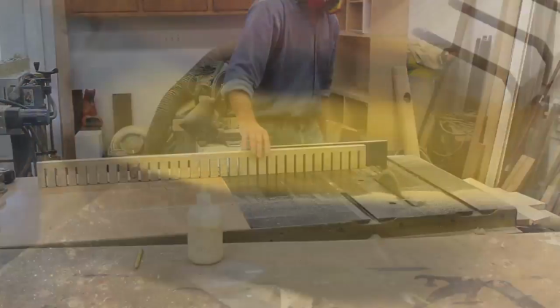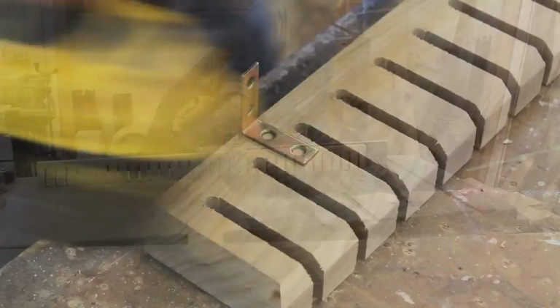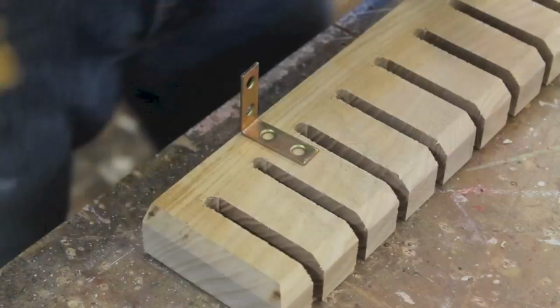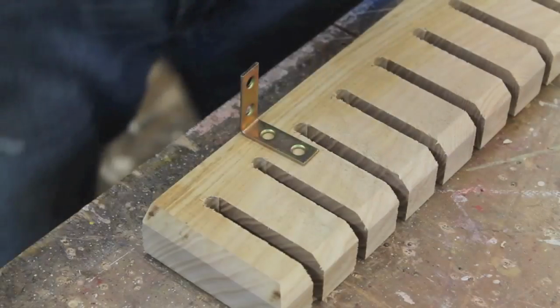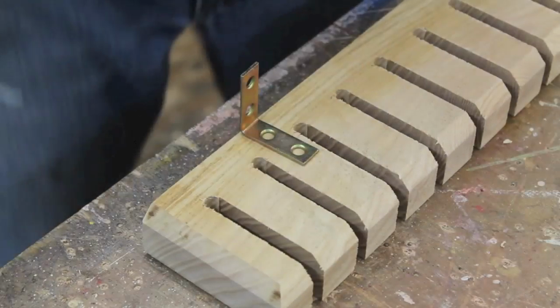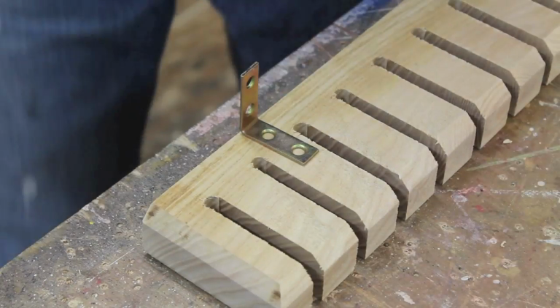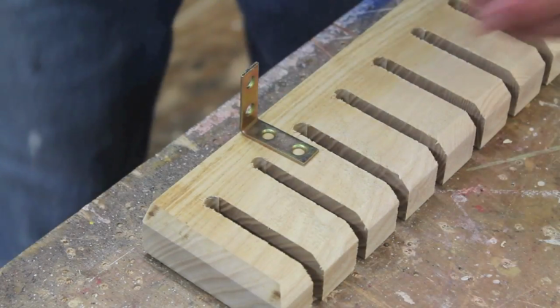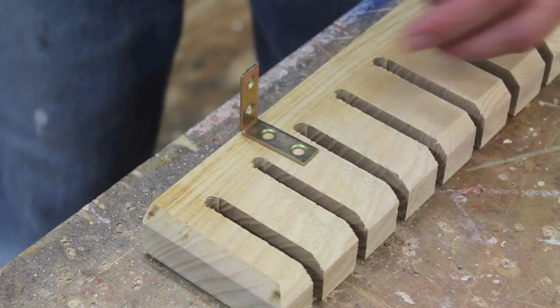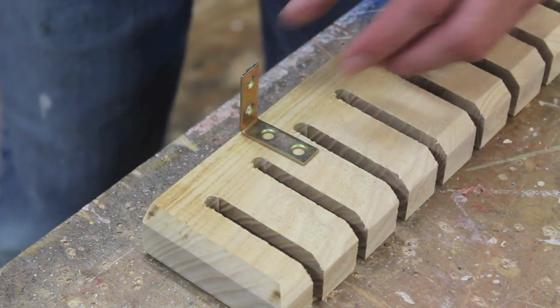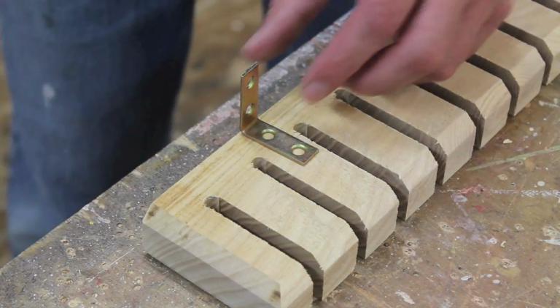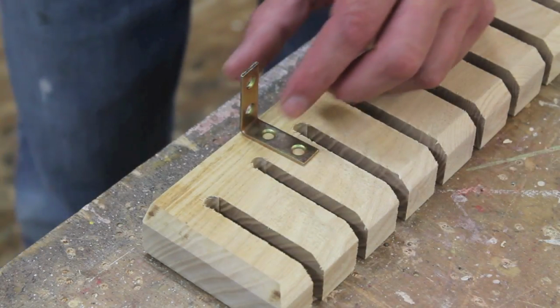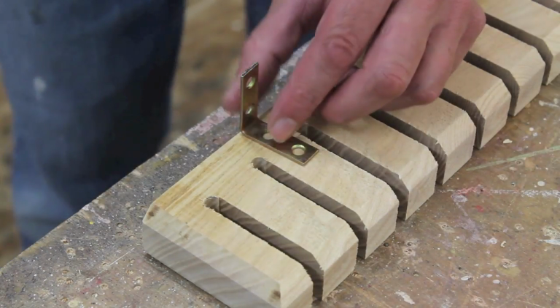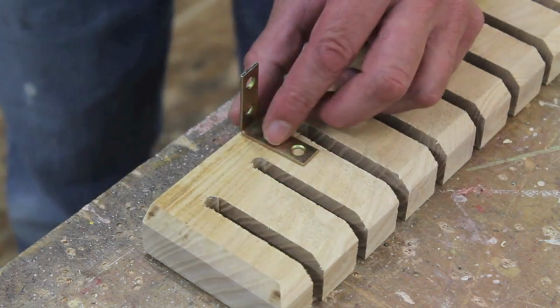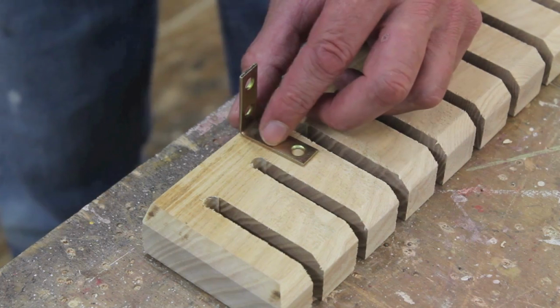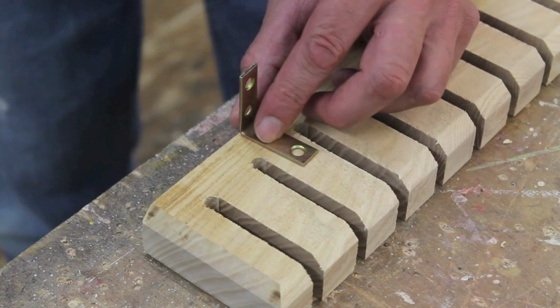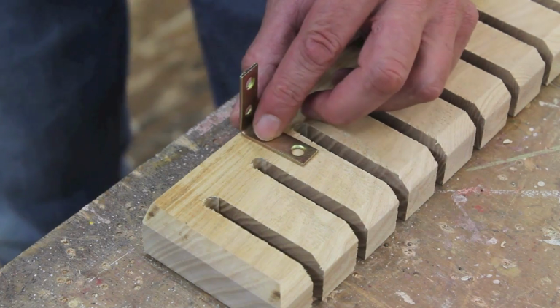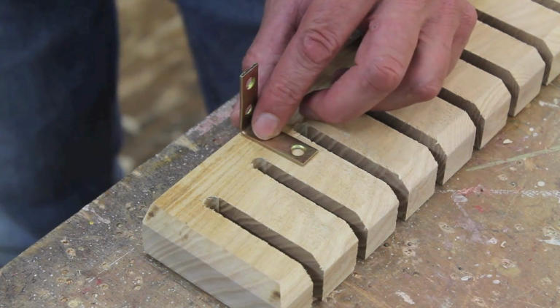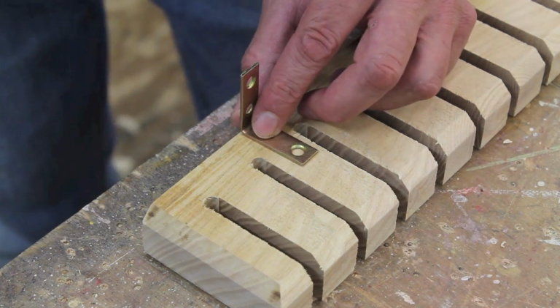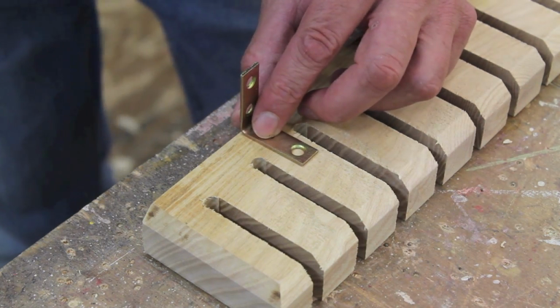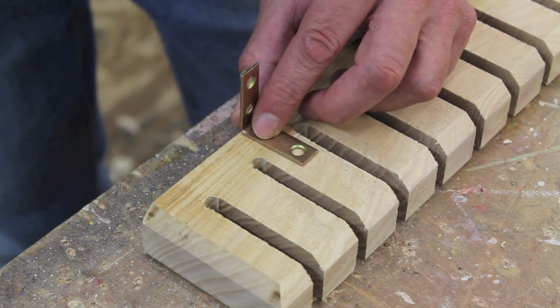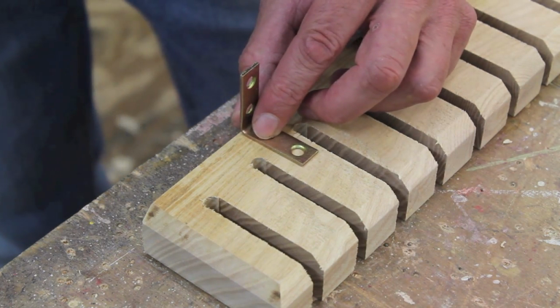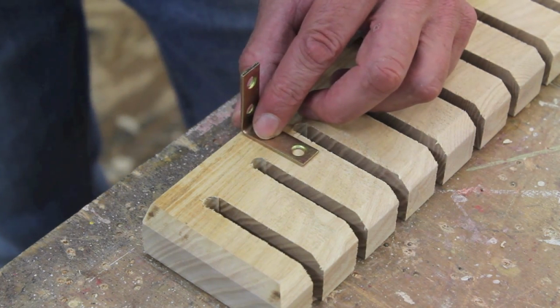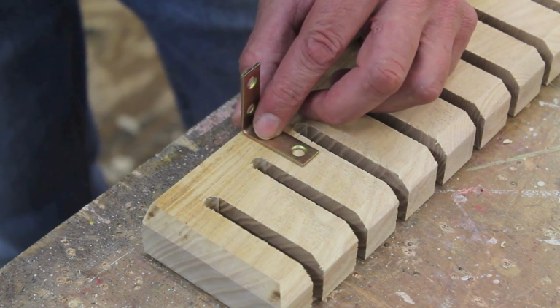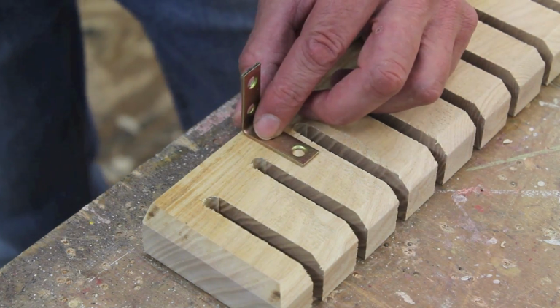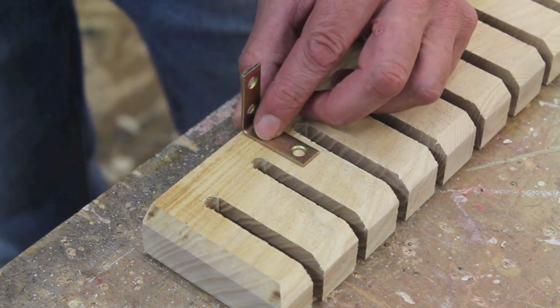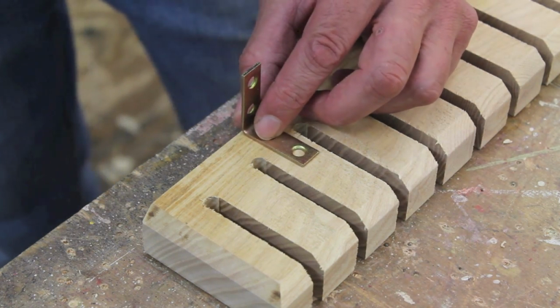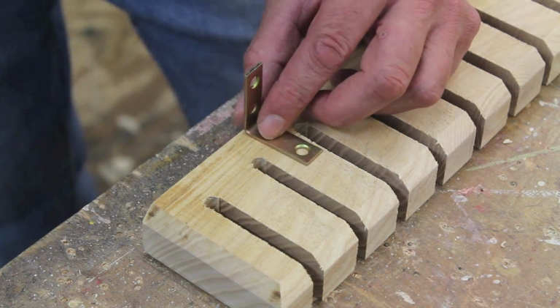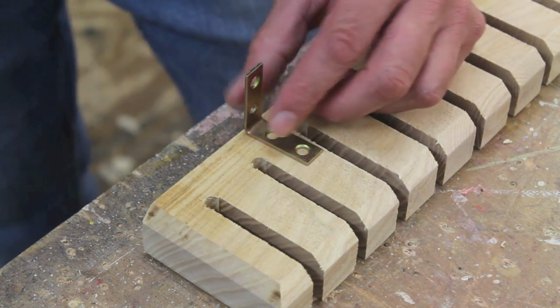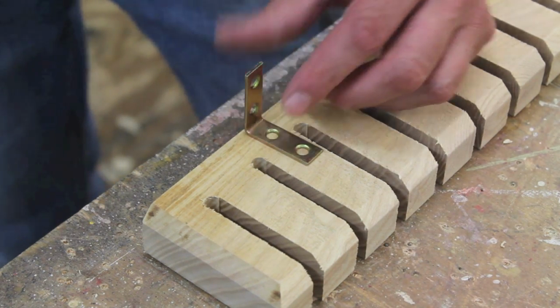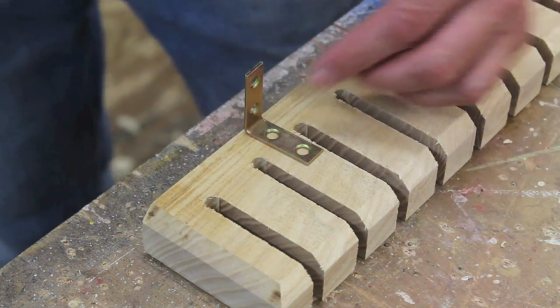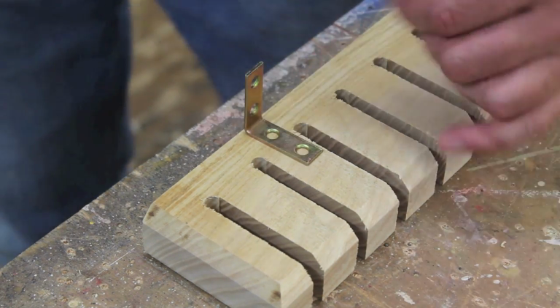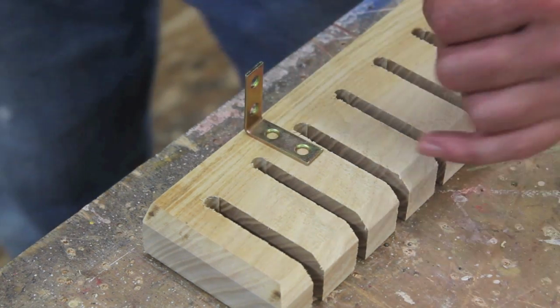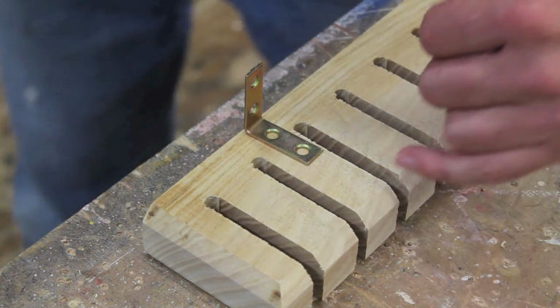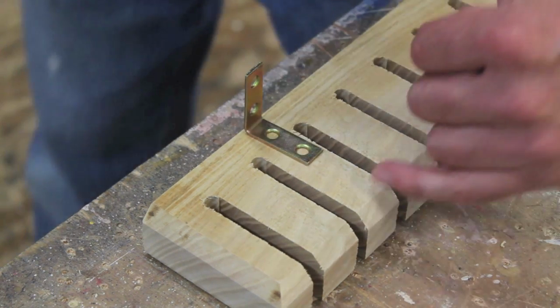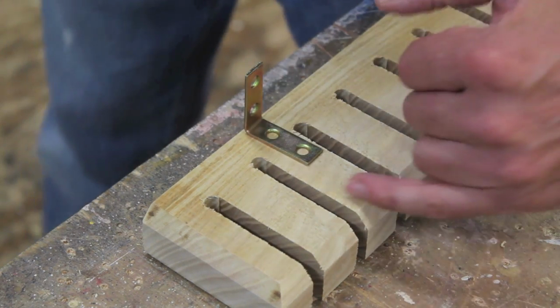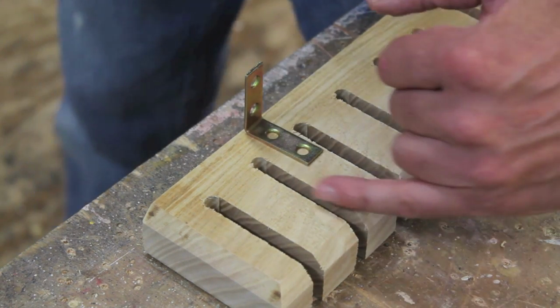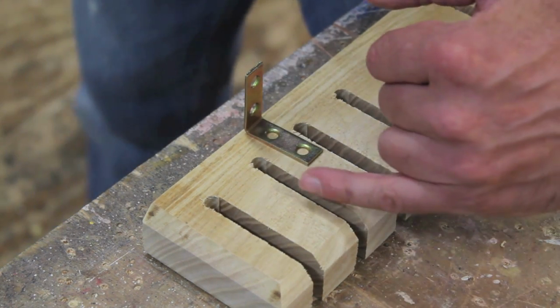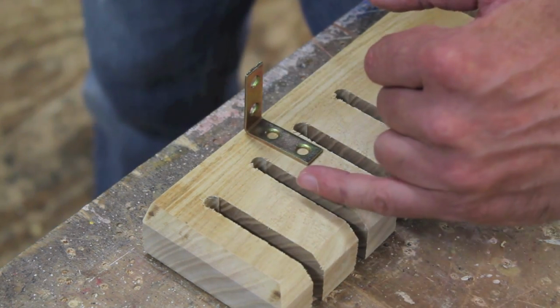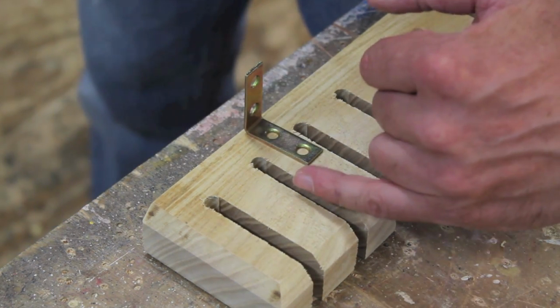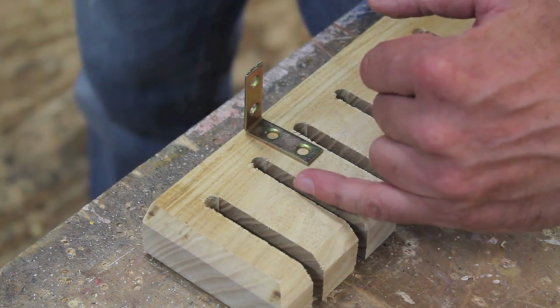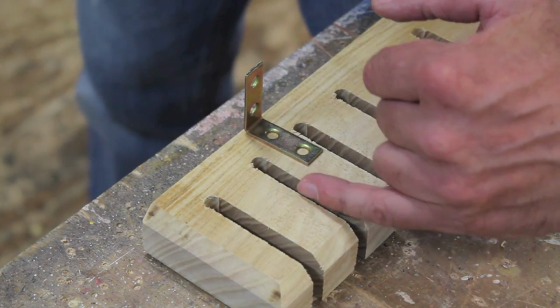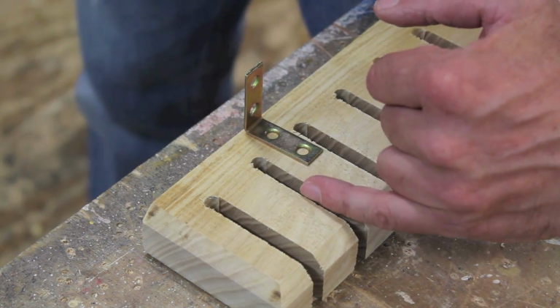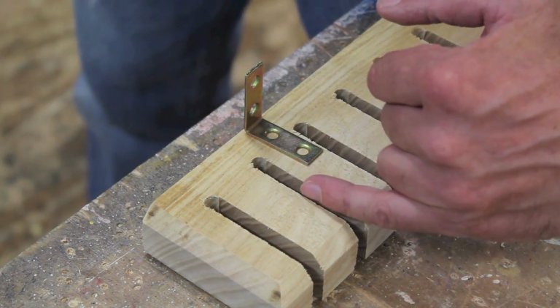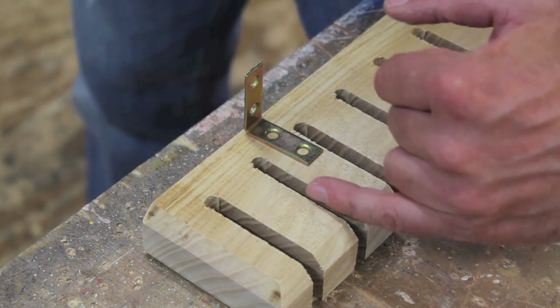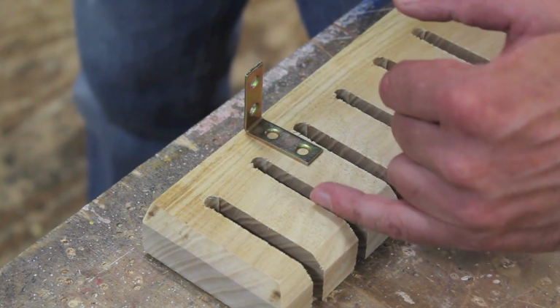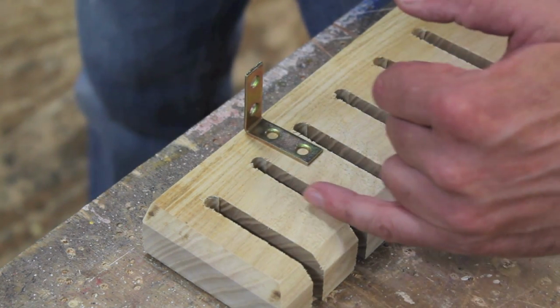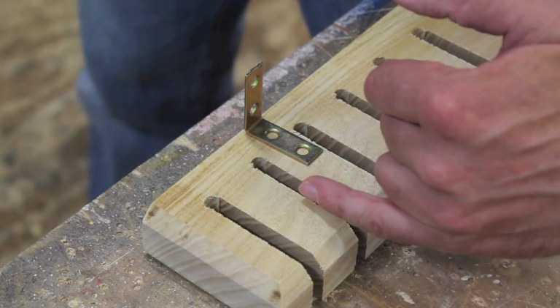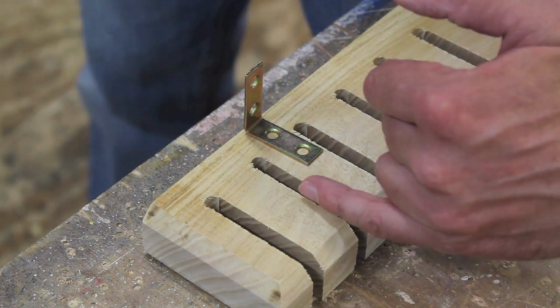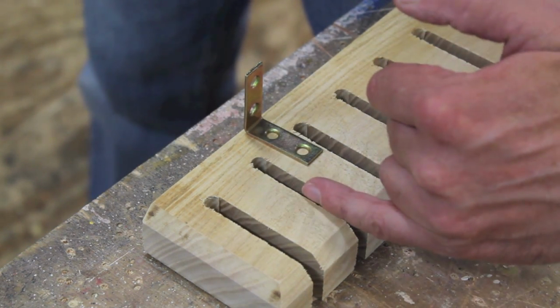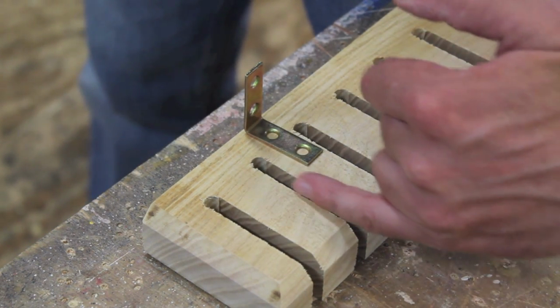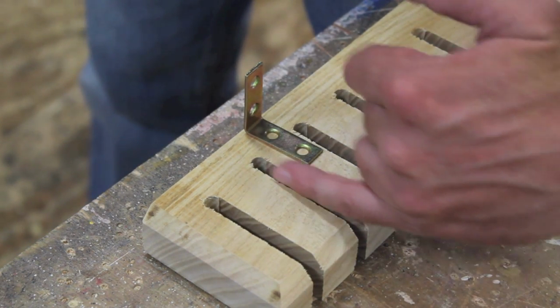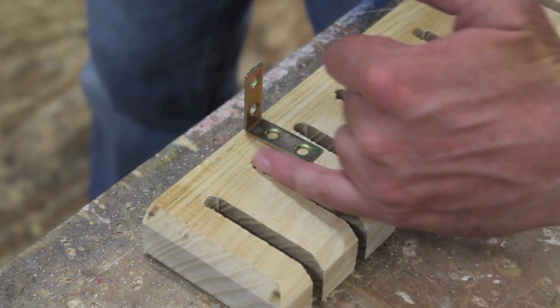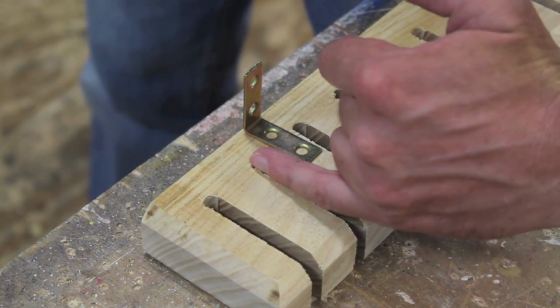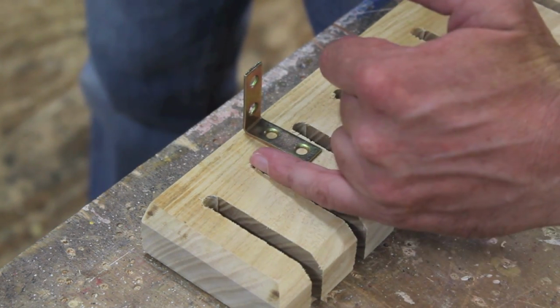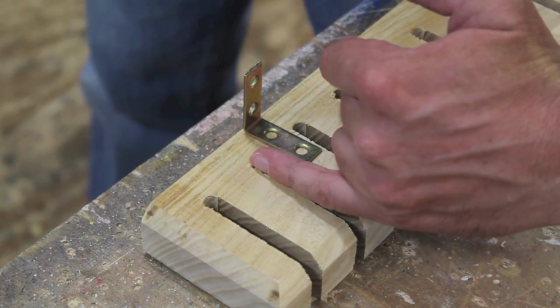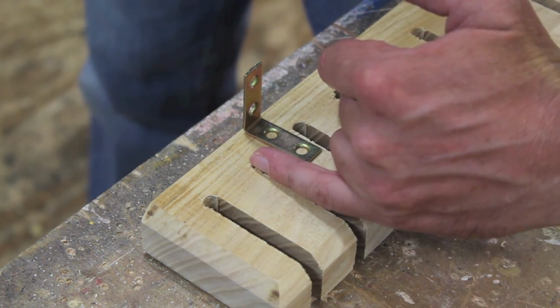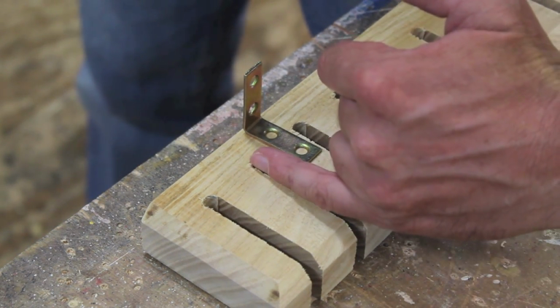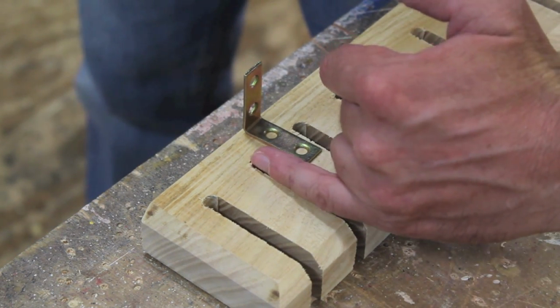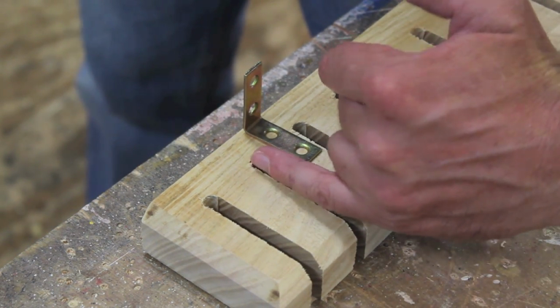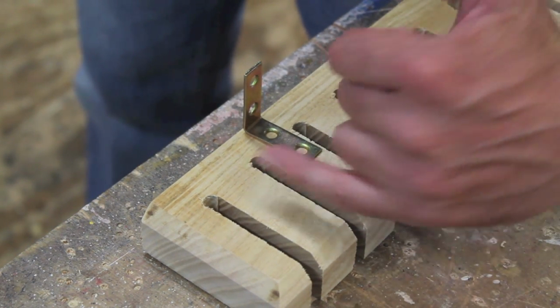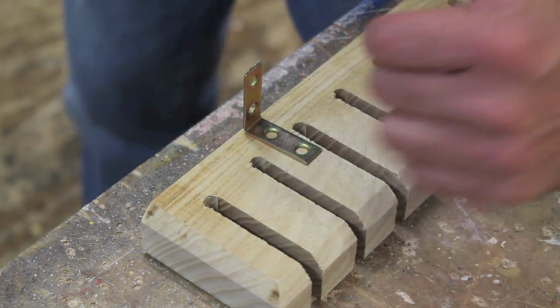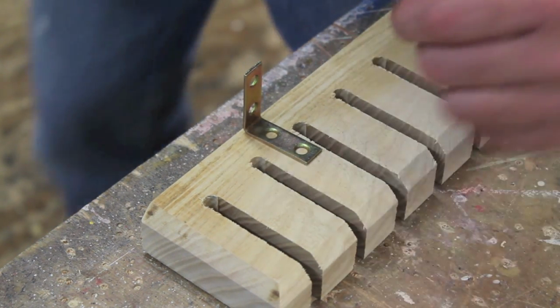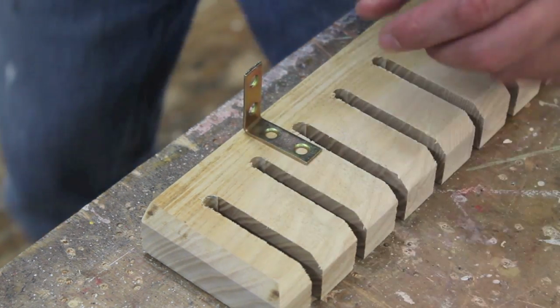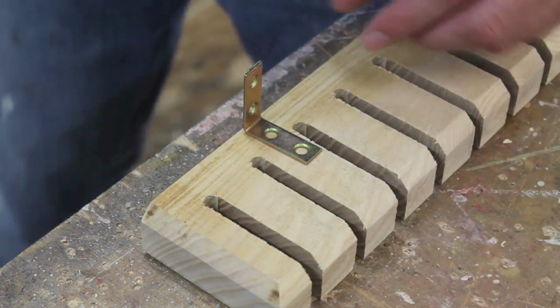I'll use a few L brackets to attach the rack, and also a few screws through the center of the slot.